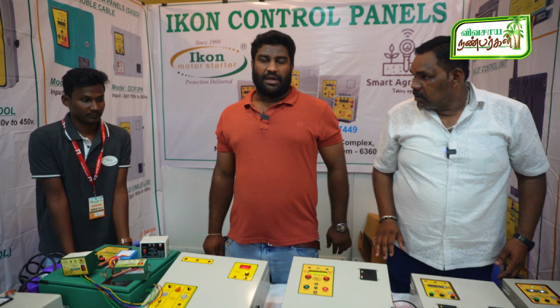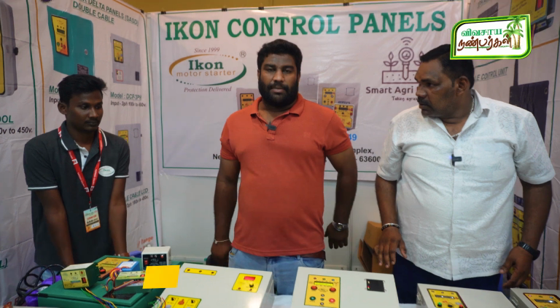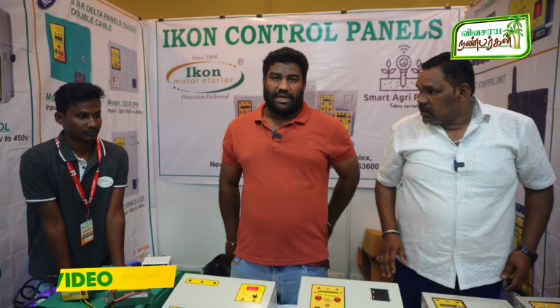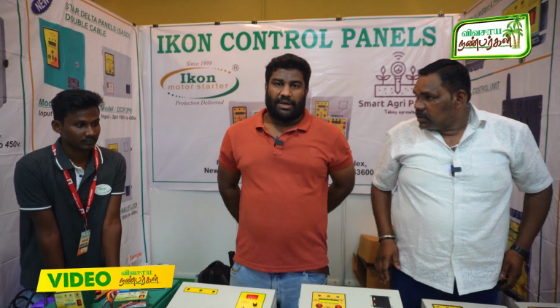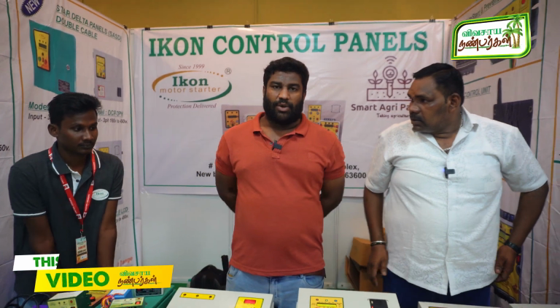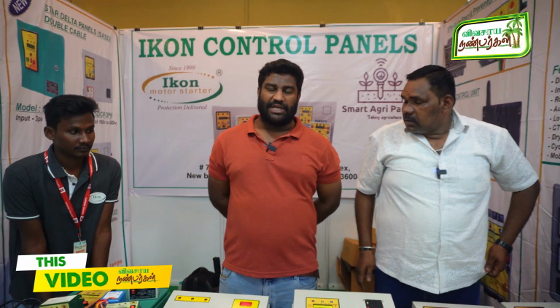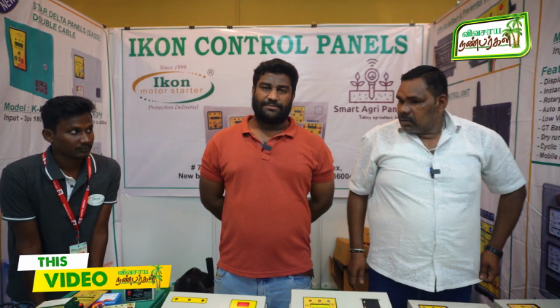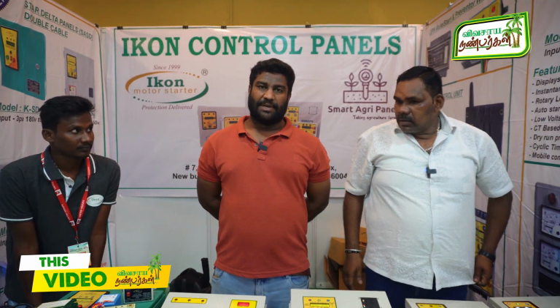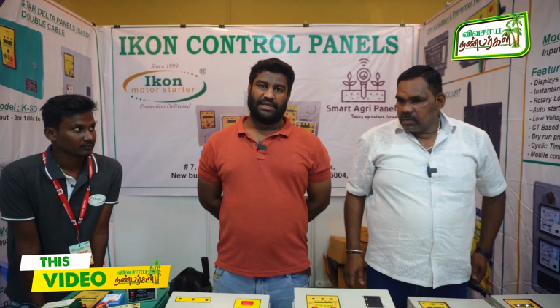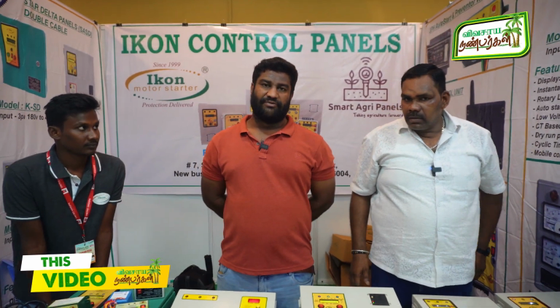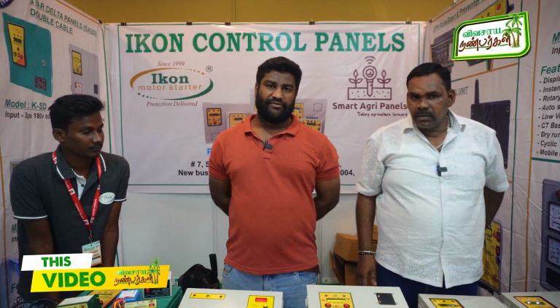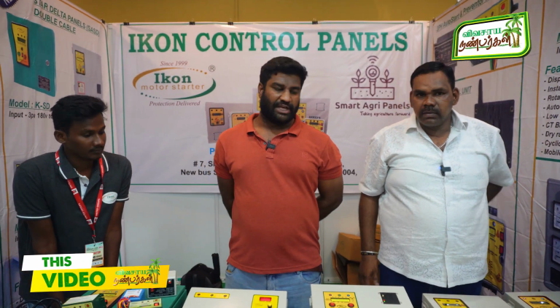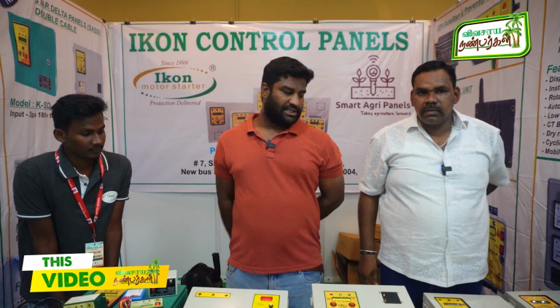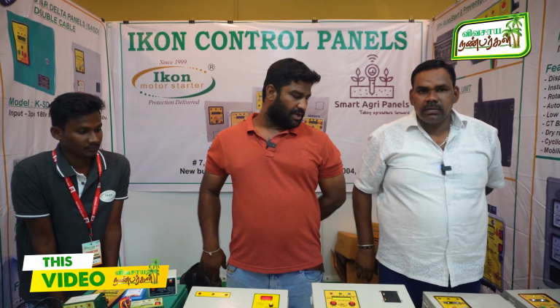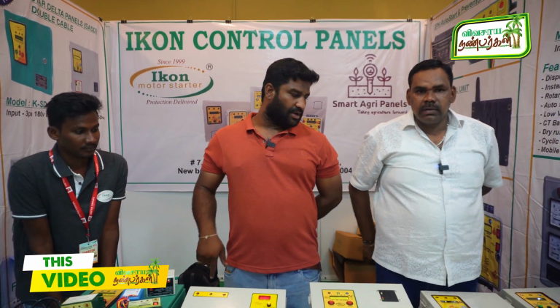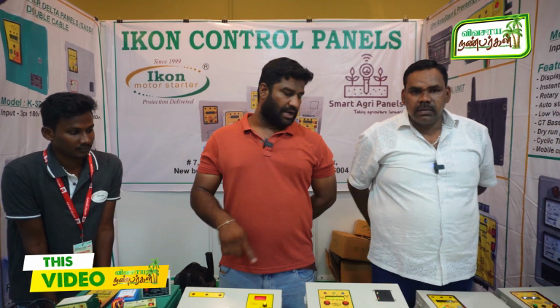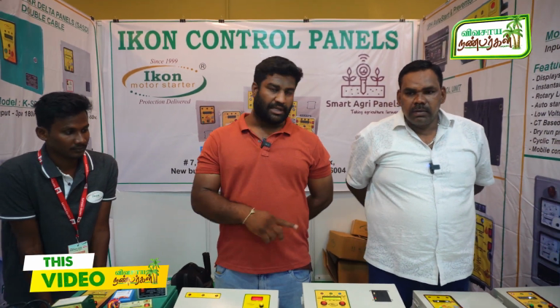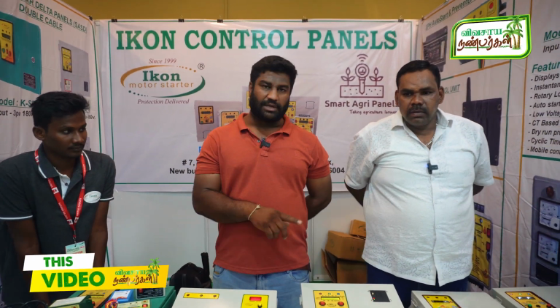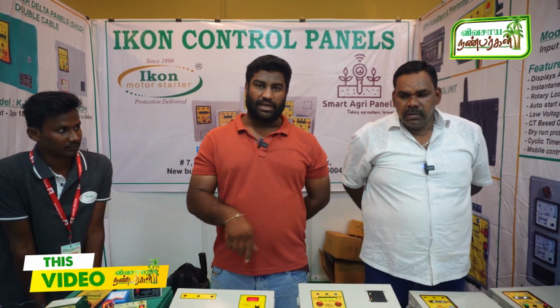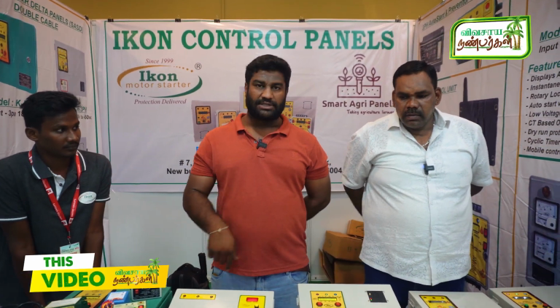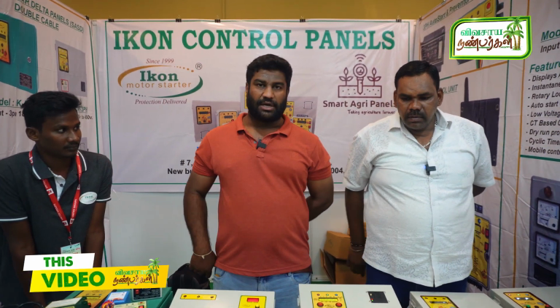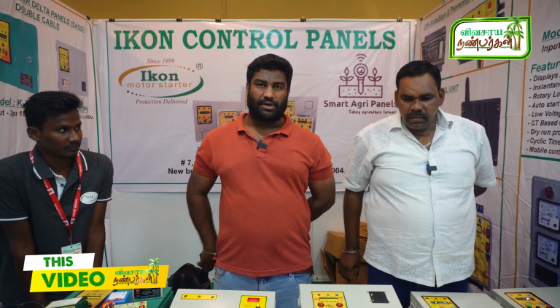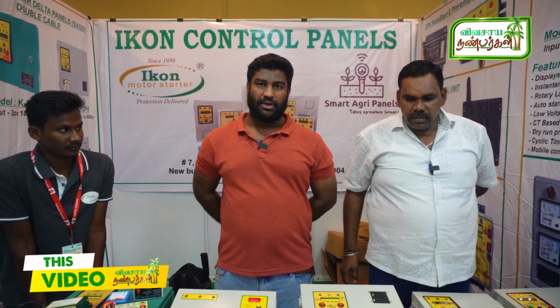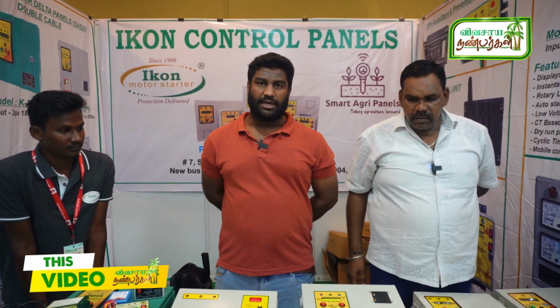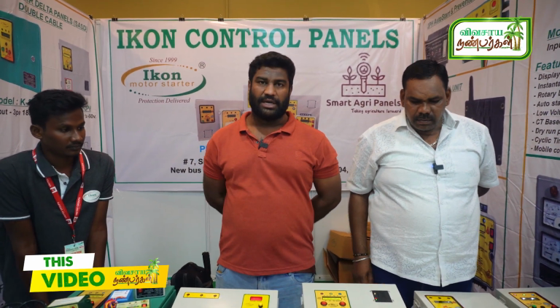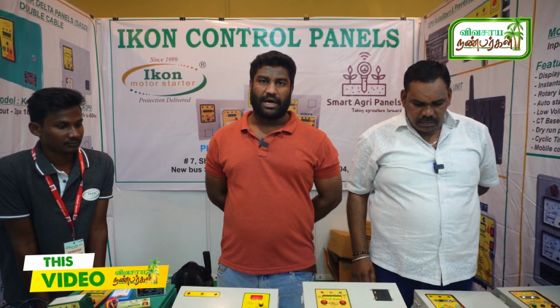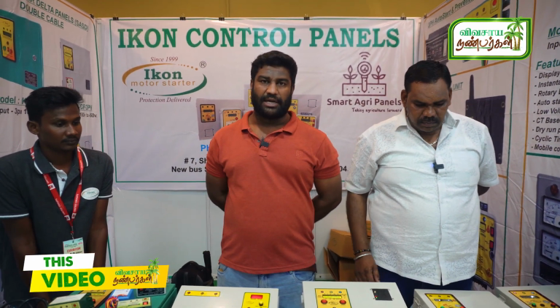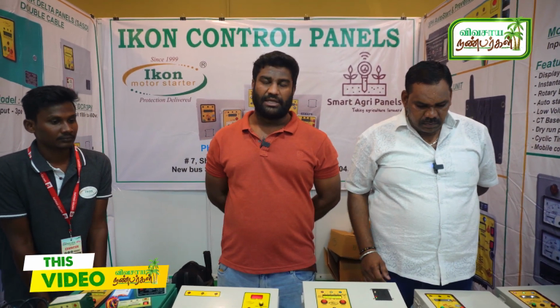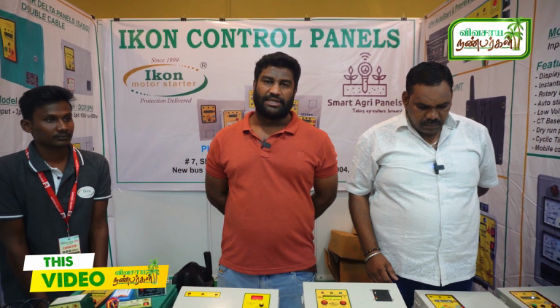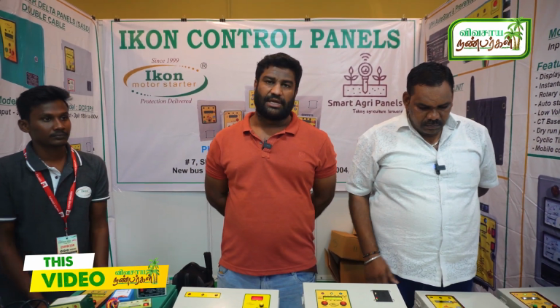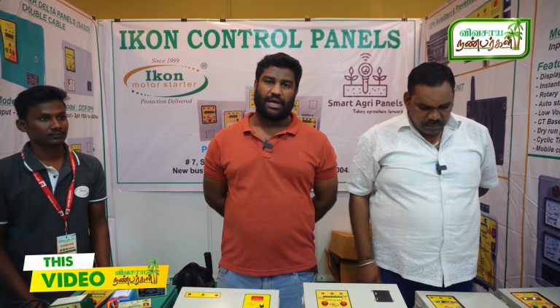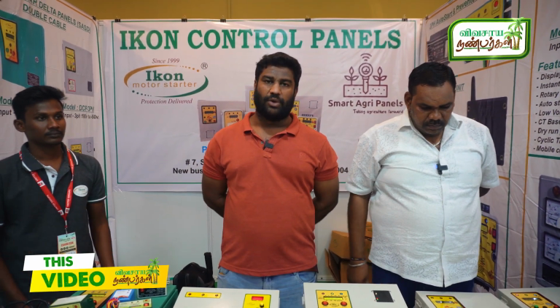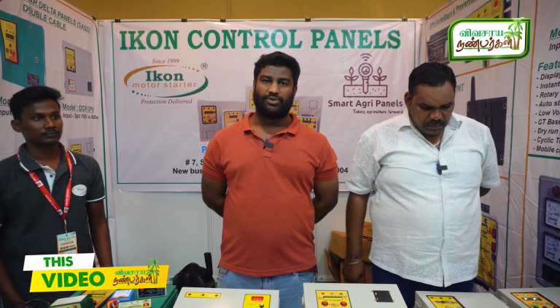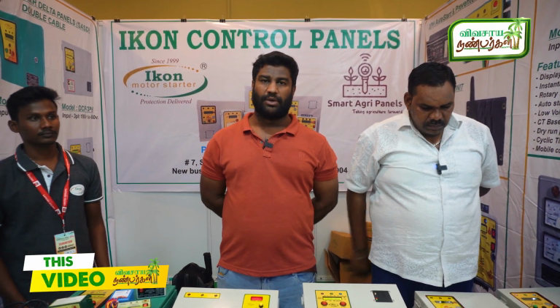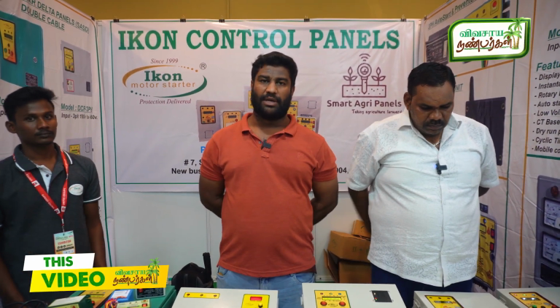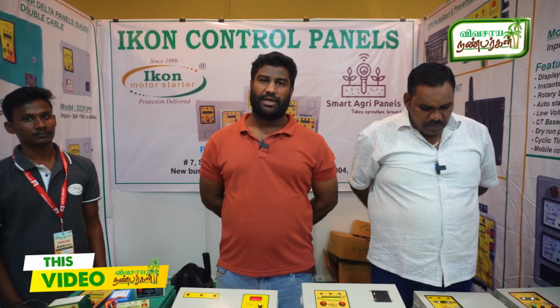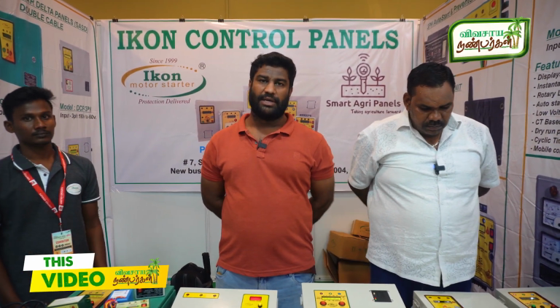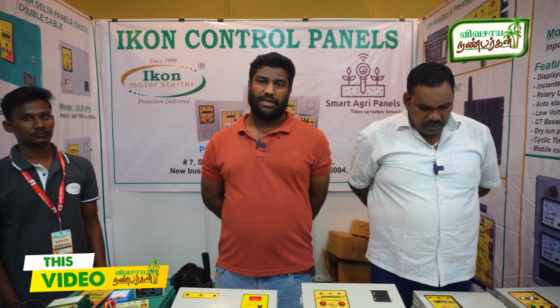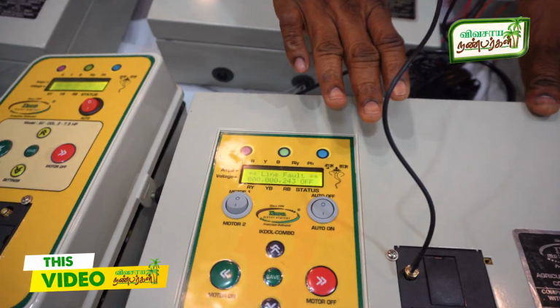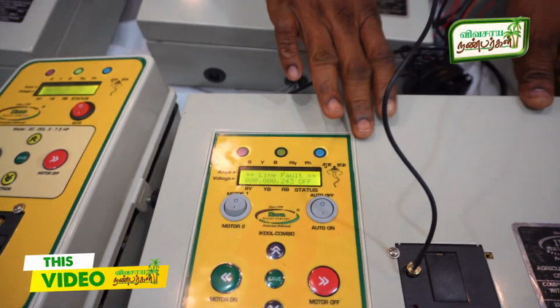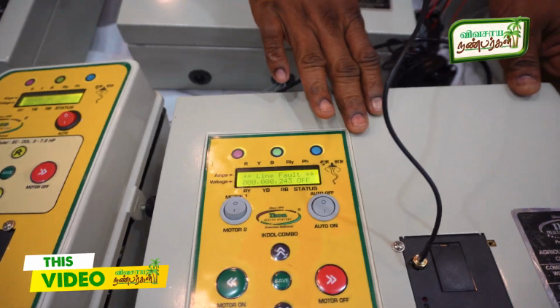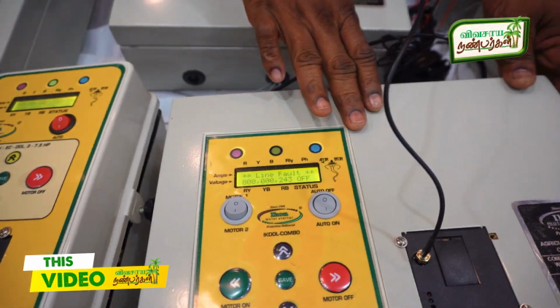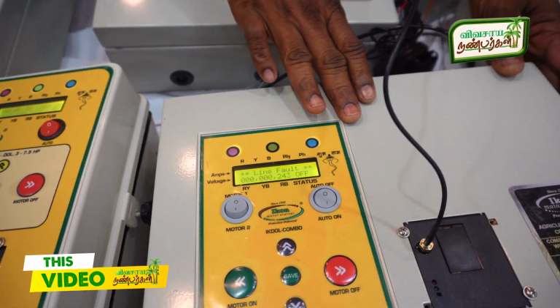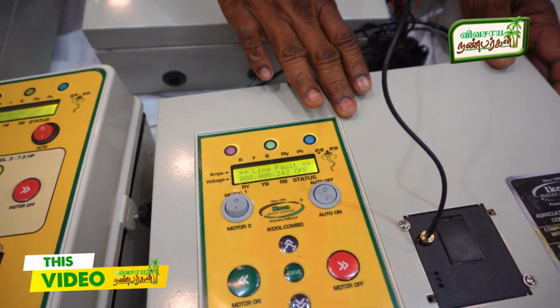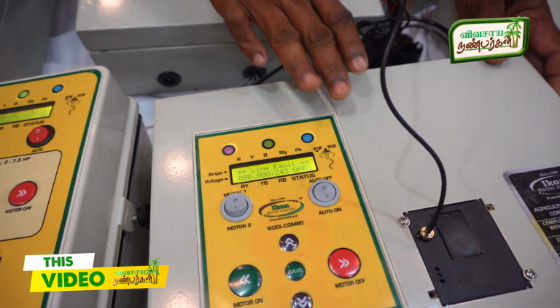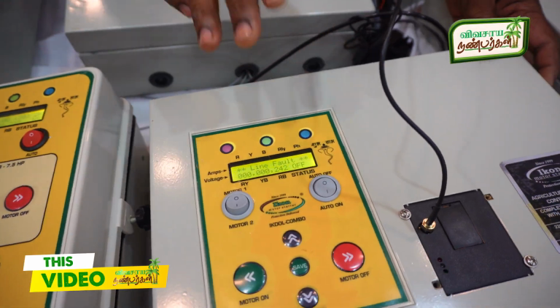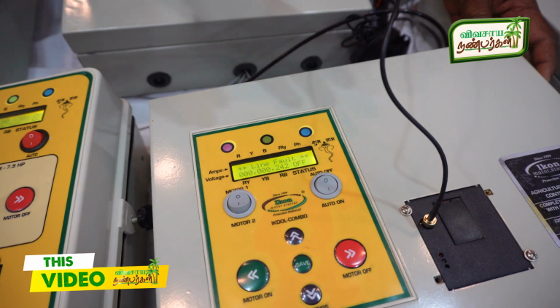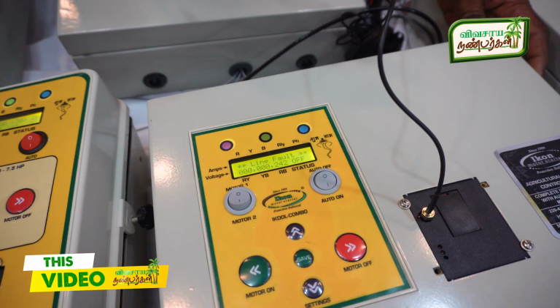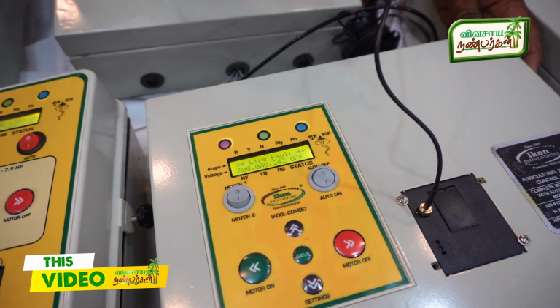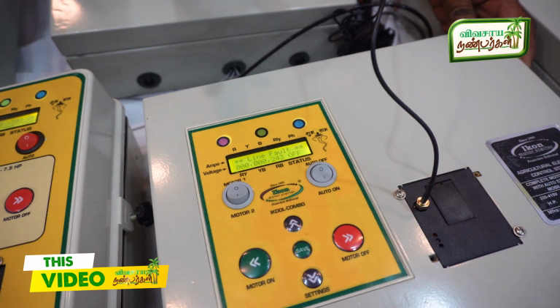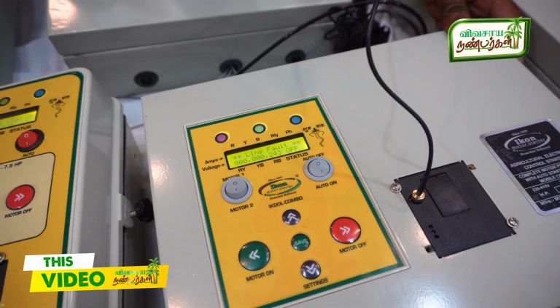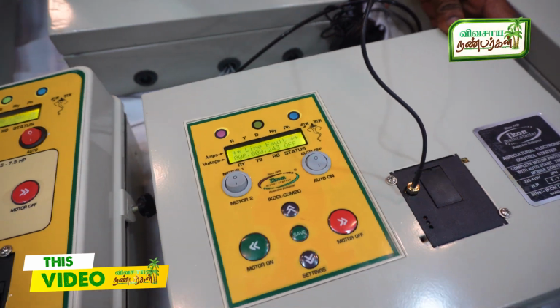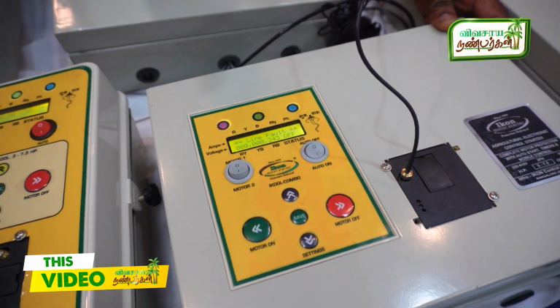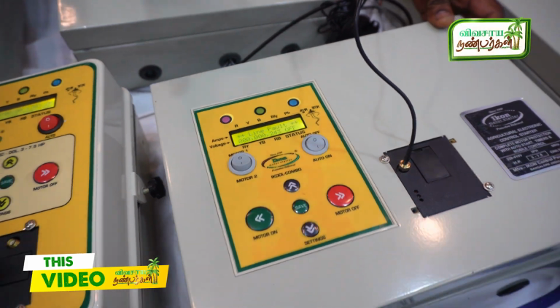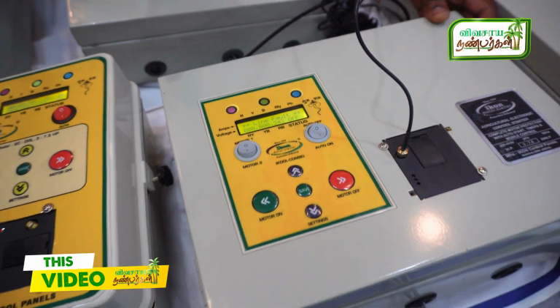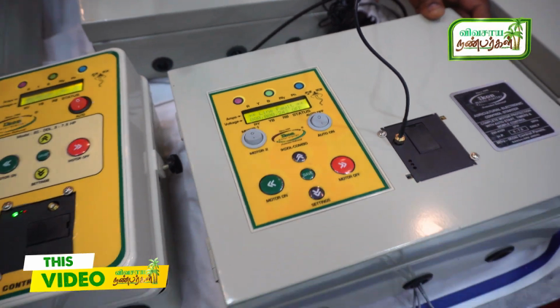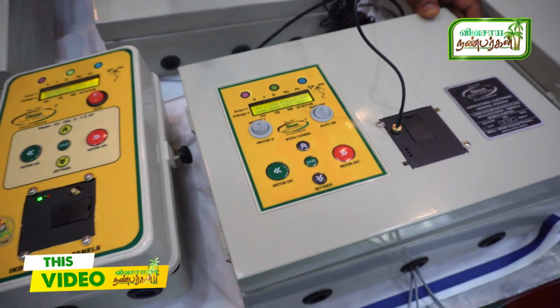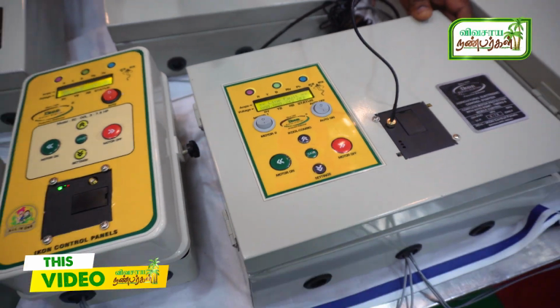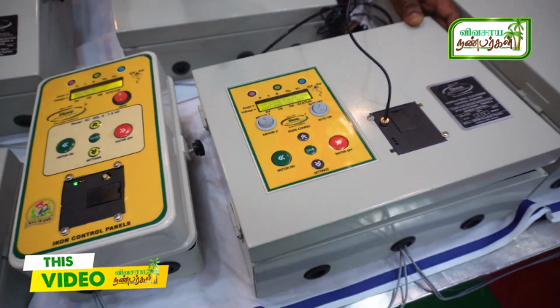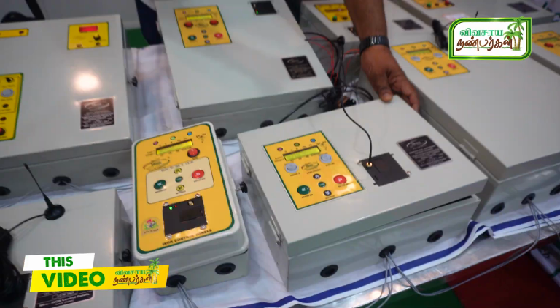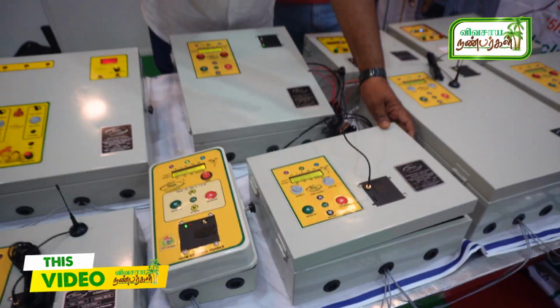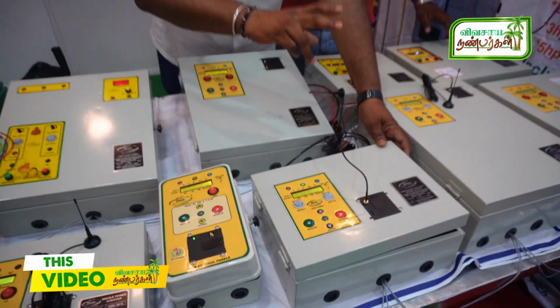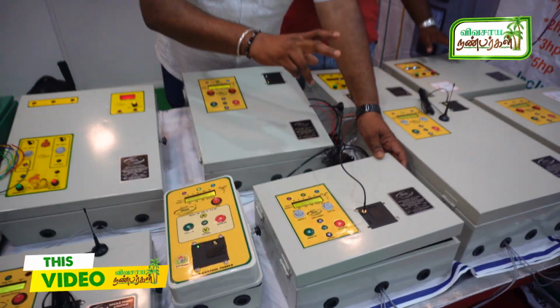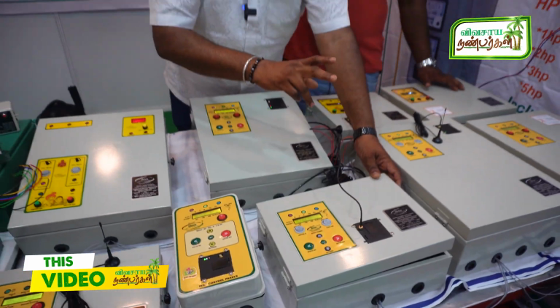We have a 1HP and a 50HP. We have a starter and we have a household and agriculture. We have a random motor and a bore motor.